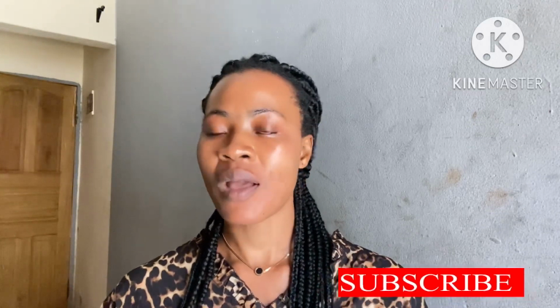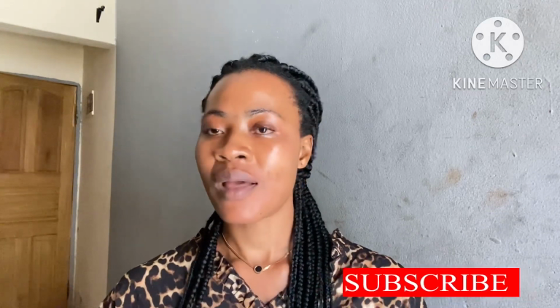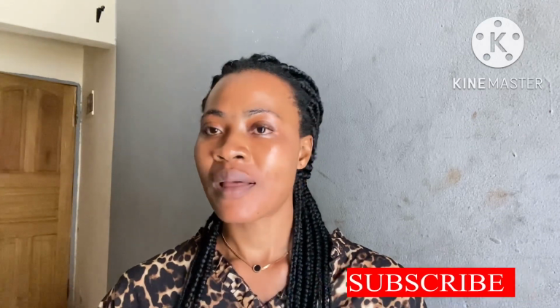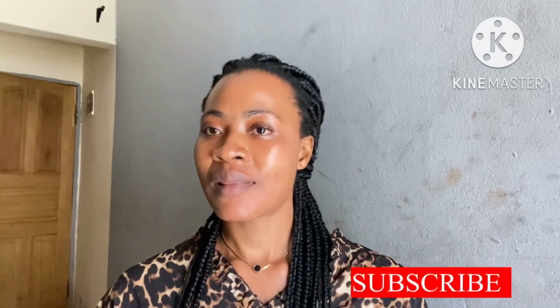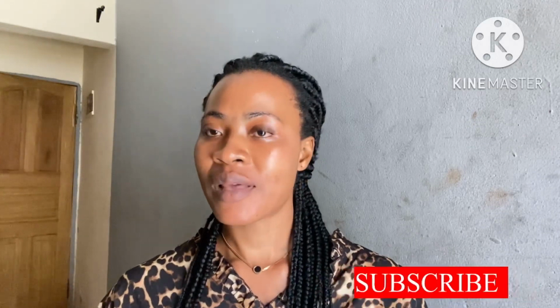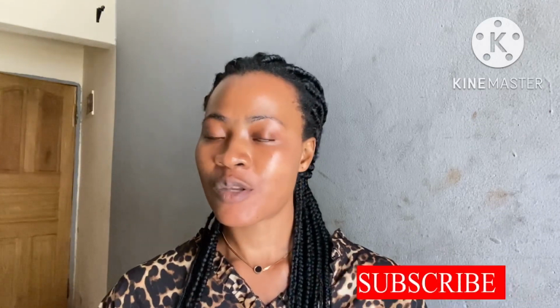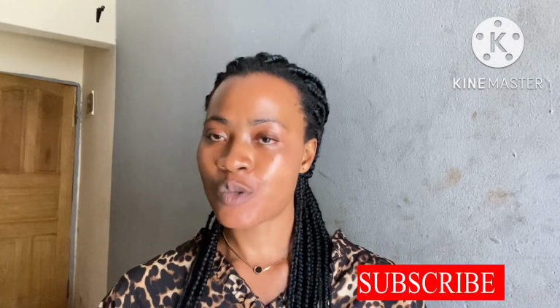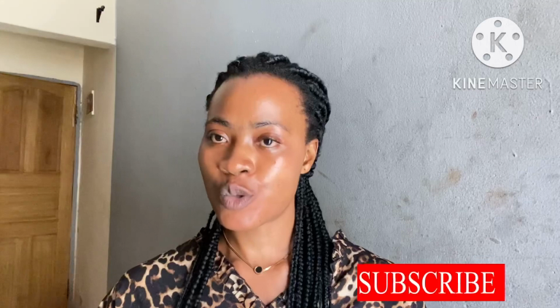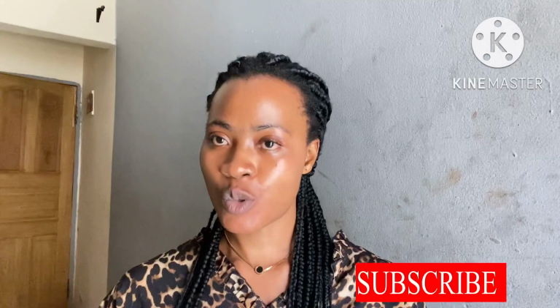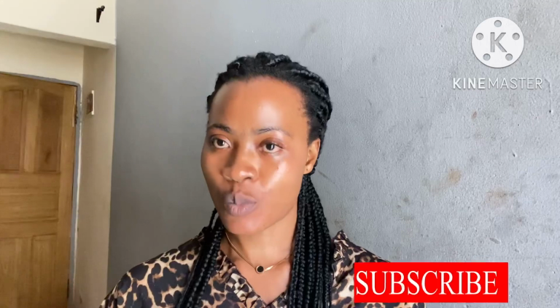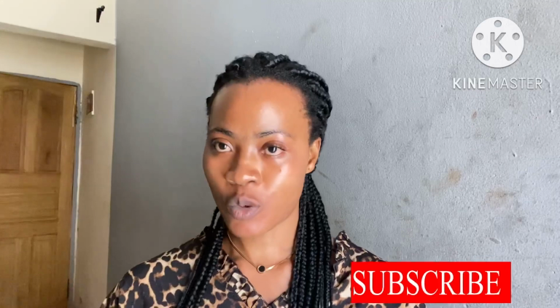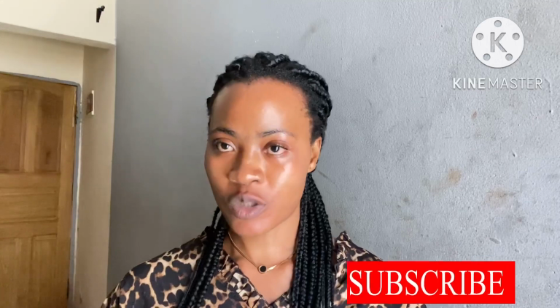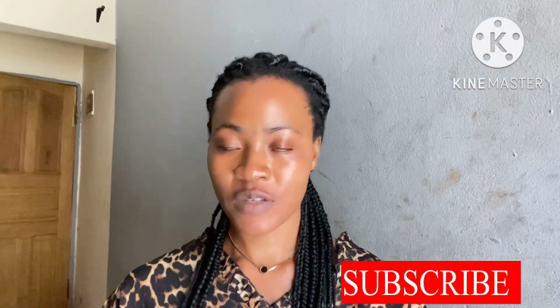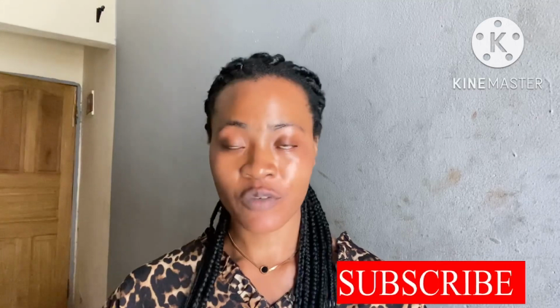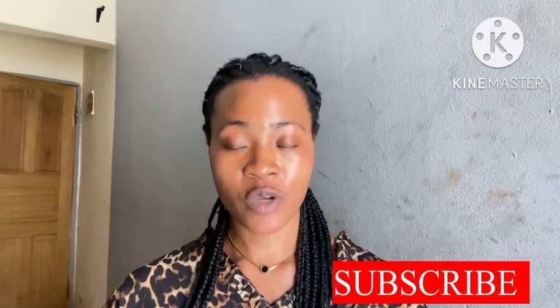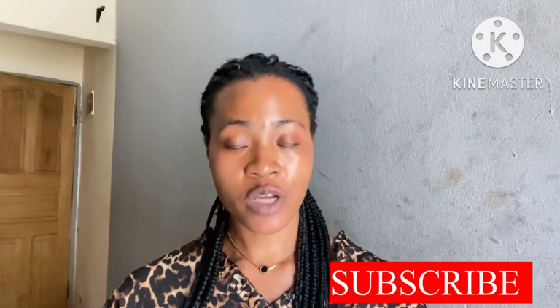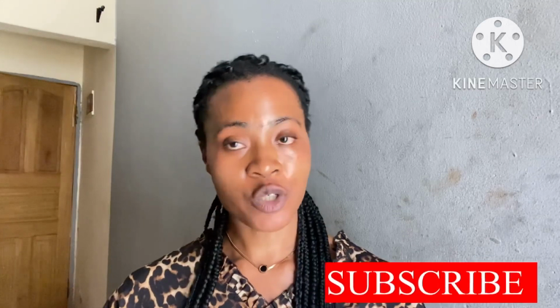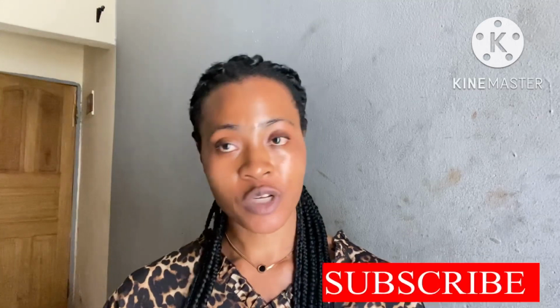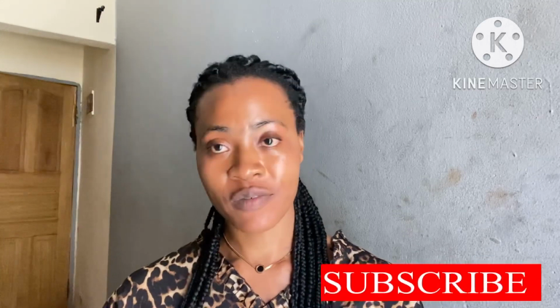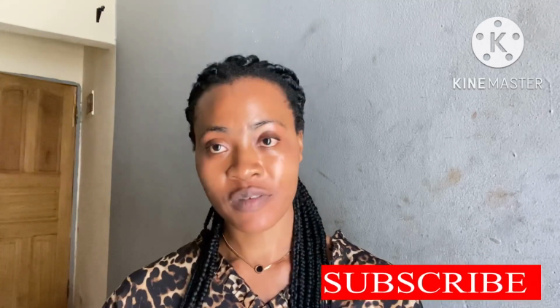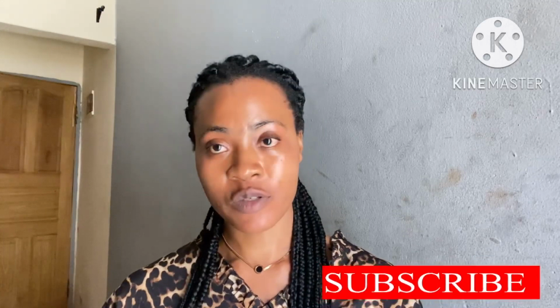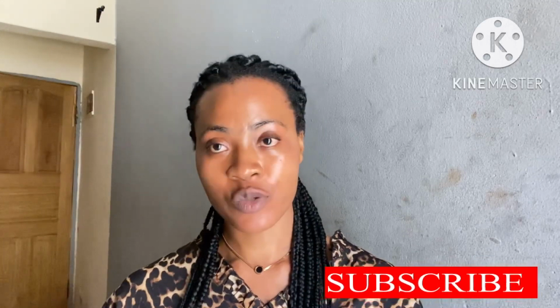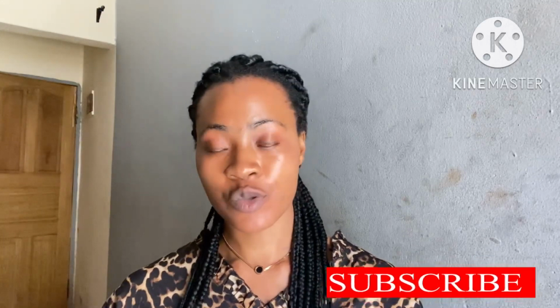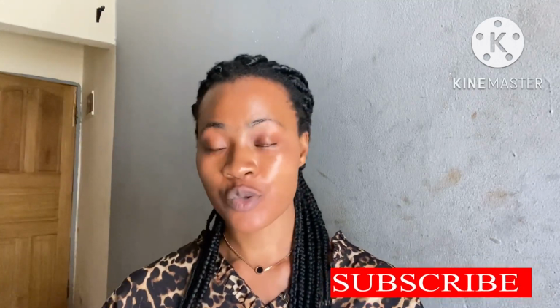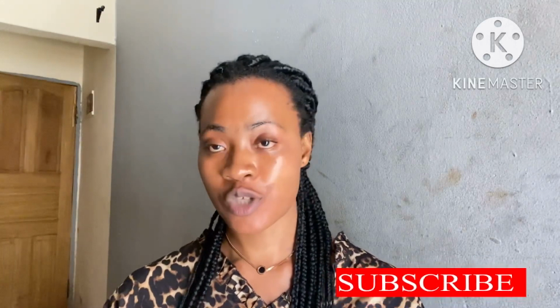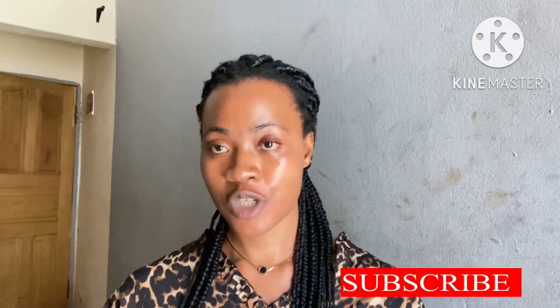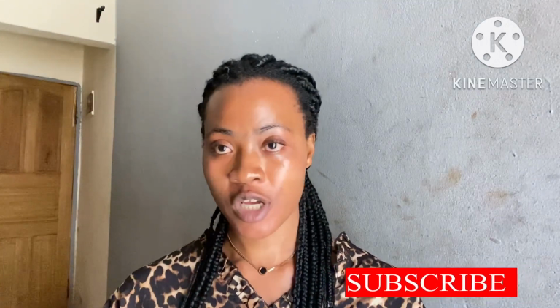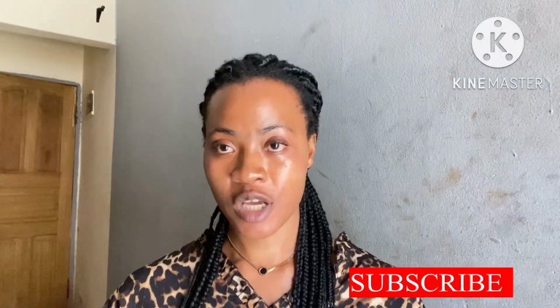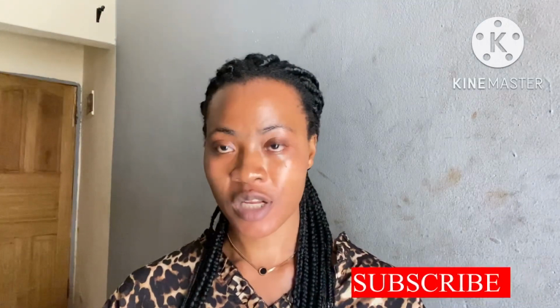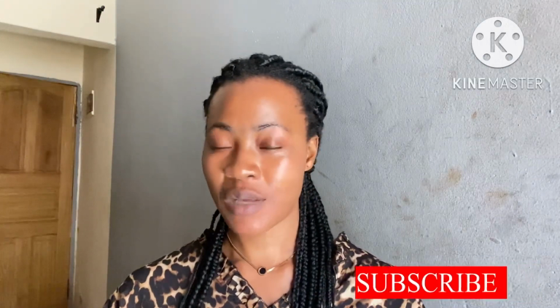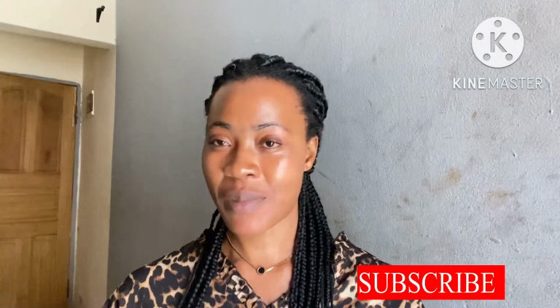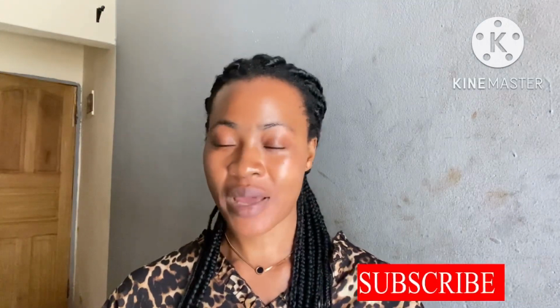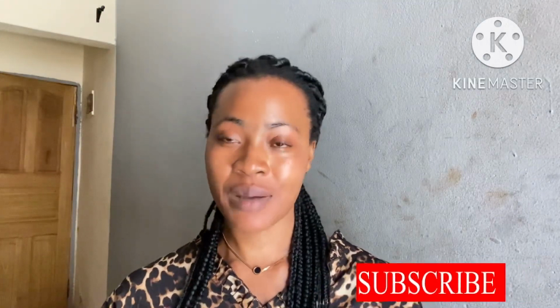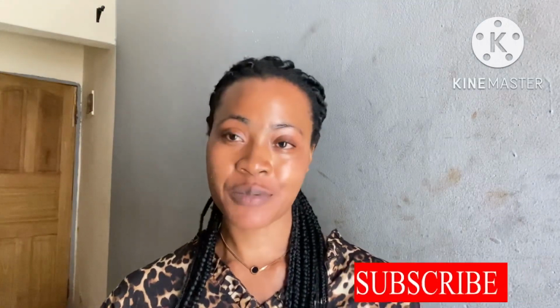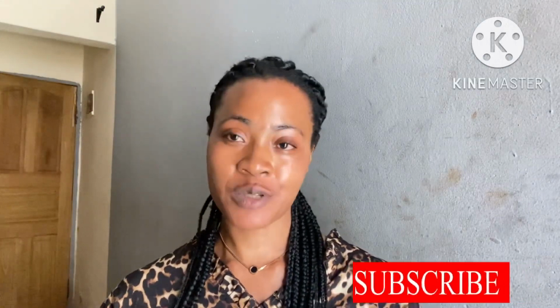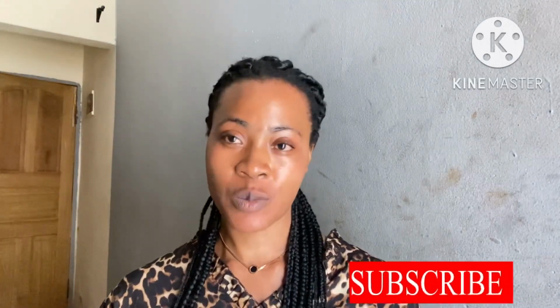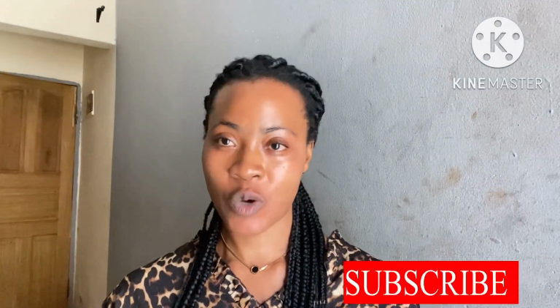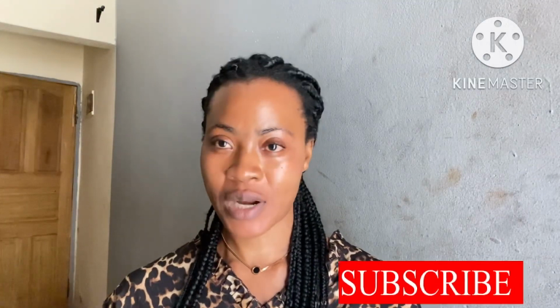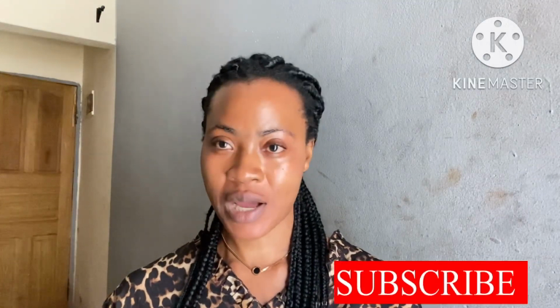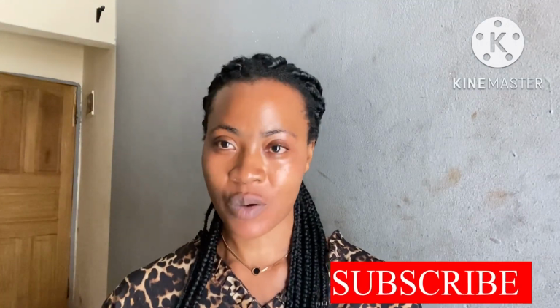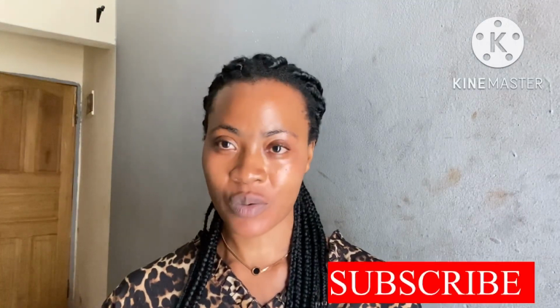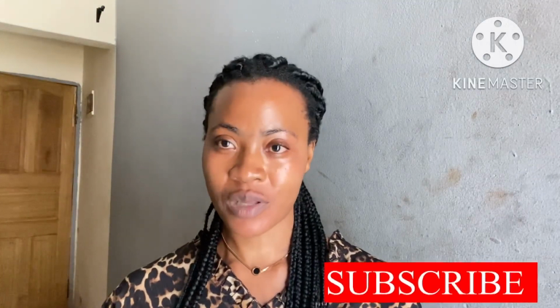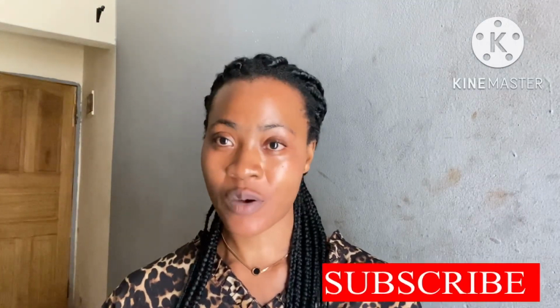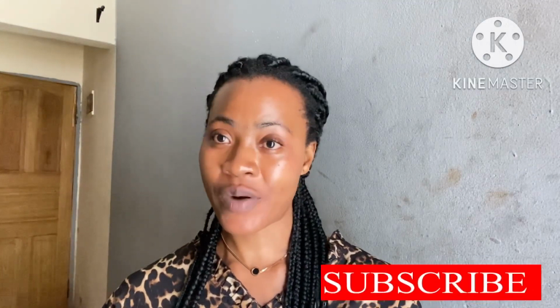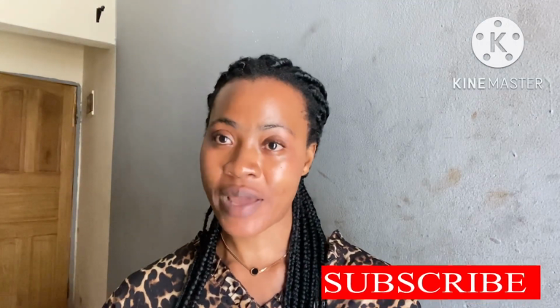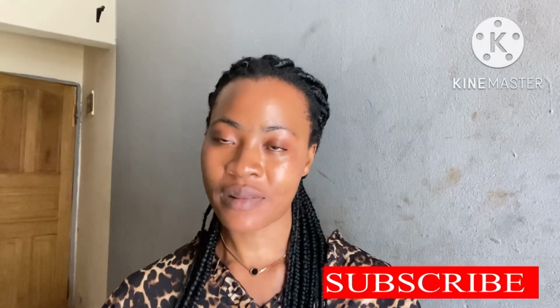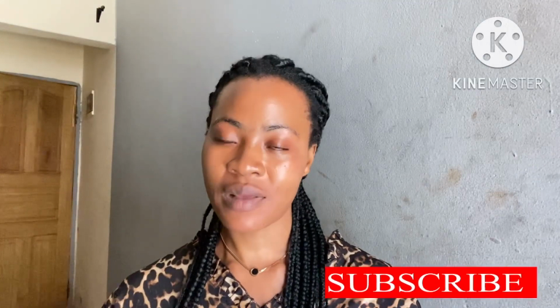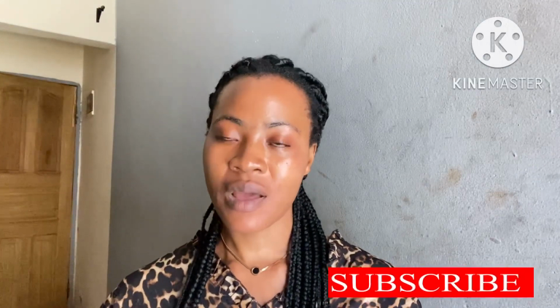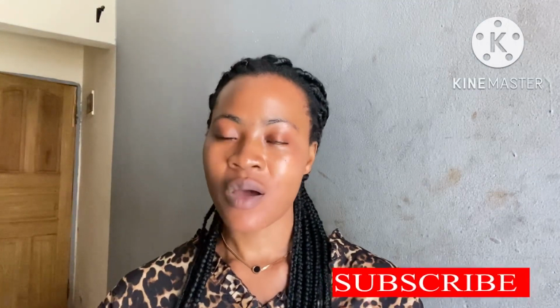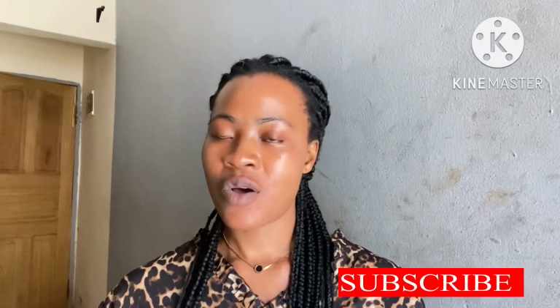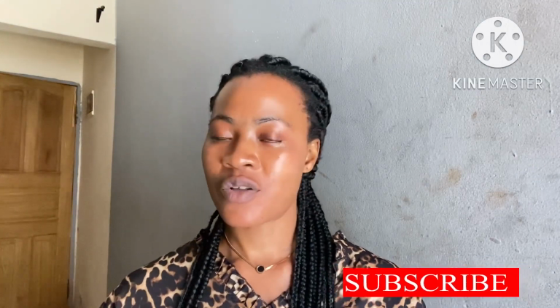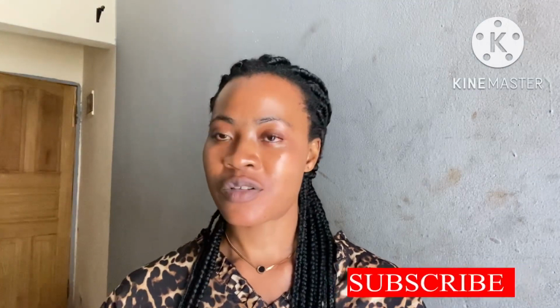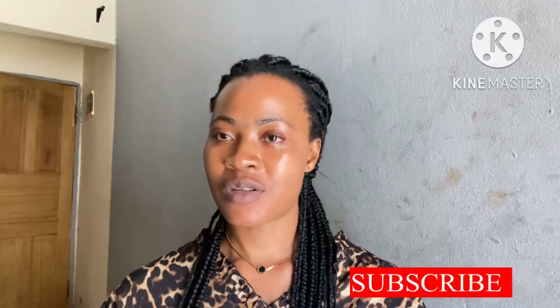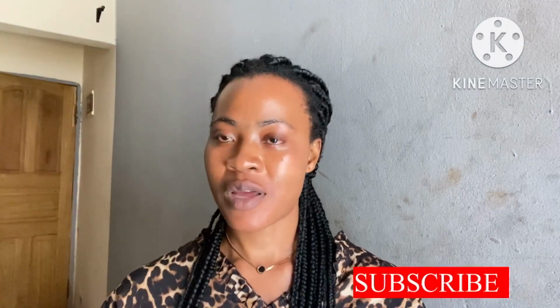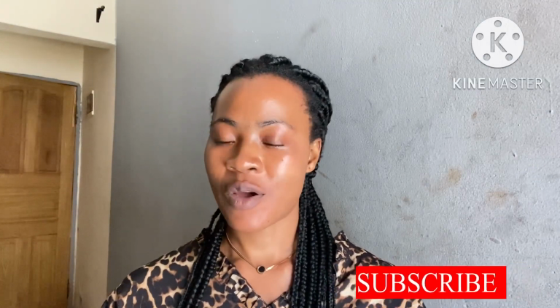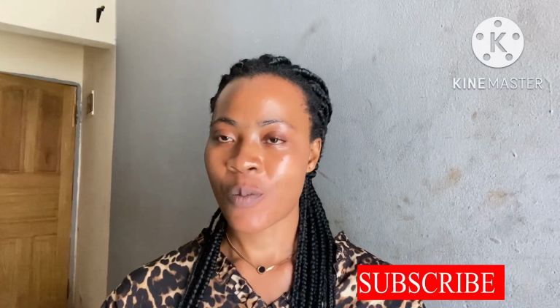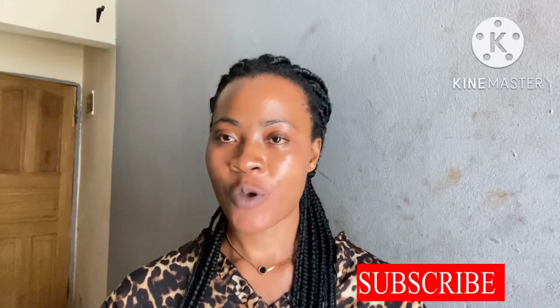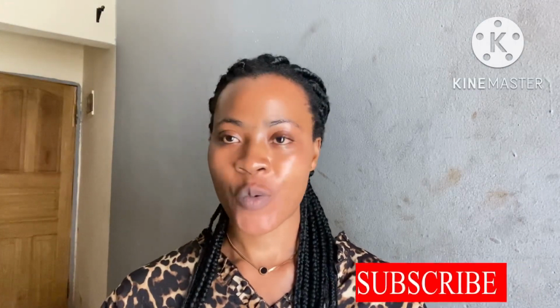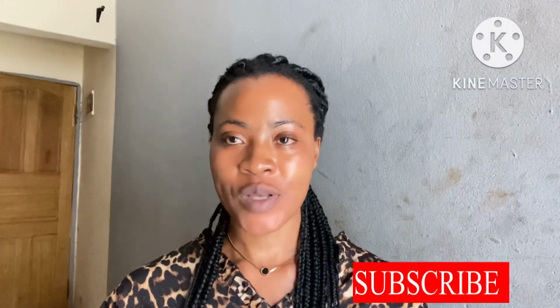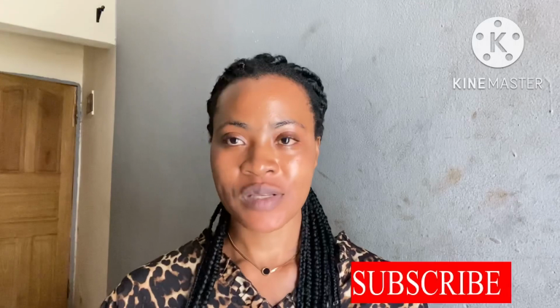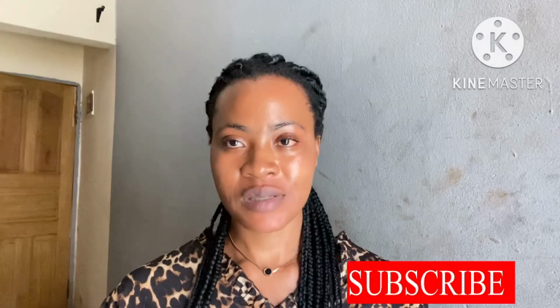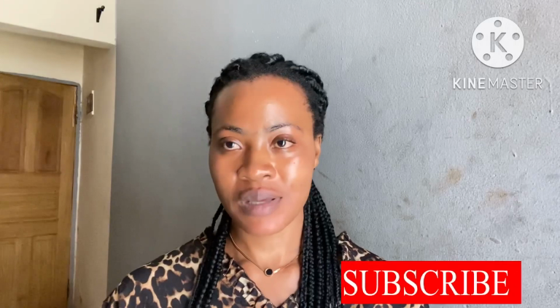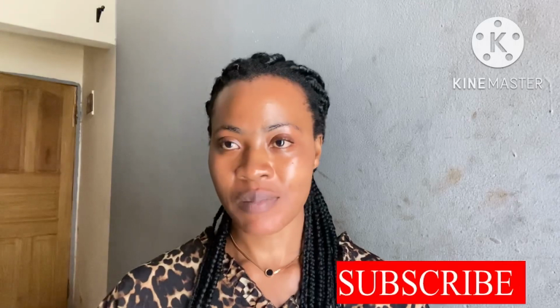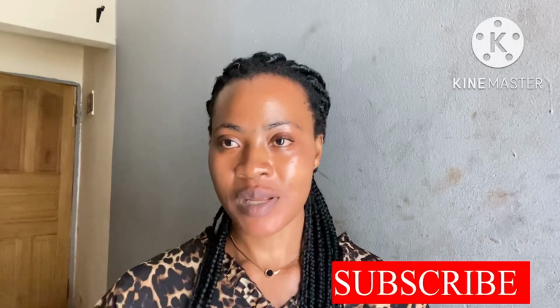Thank you so much. If you enjoyed the video, please share it — it might help someone out. Until next time, stay blessed.